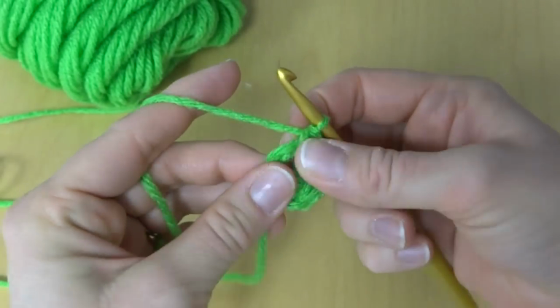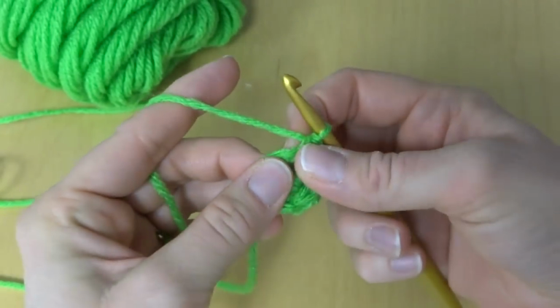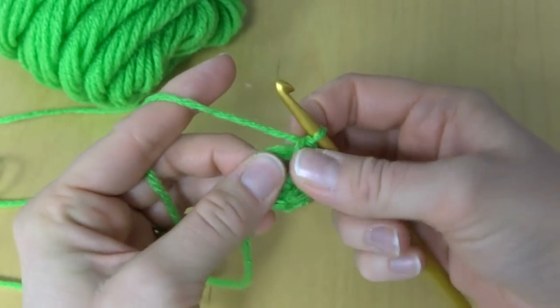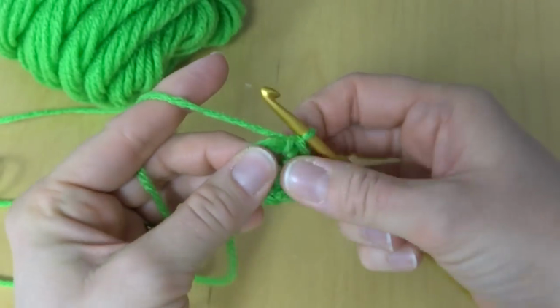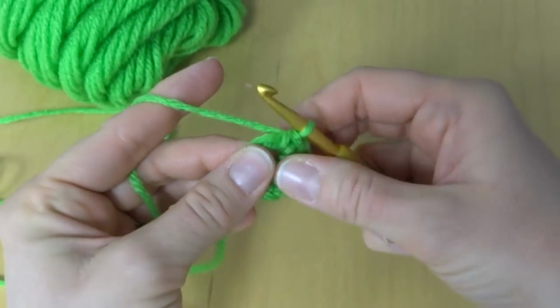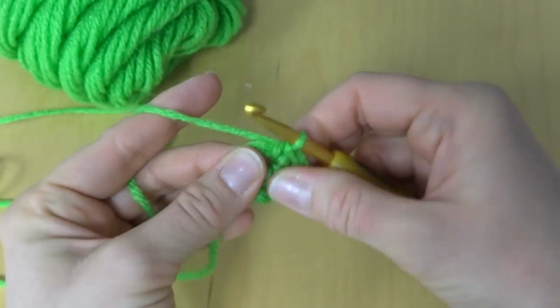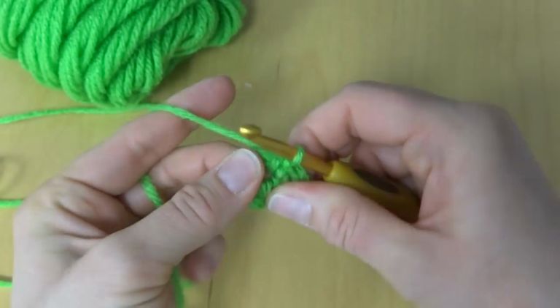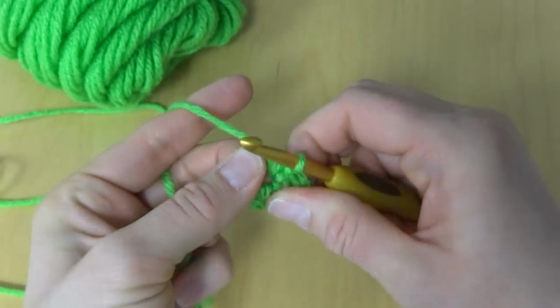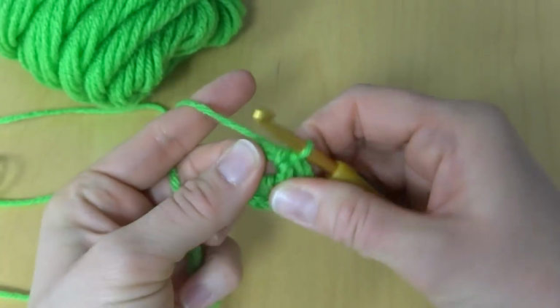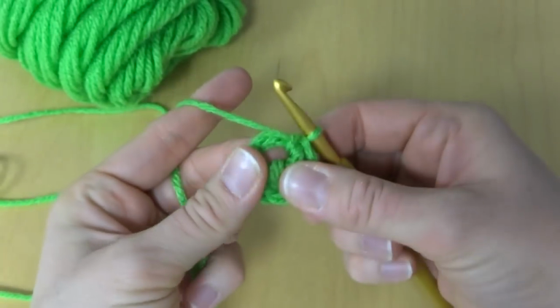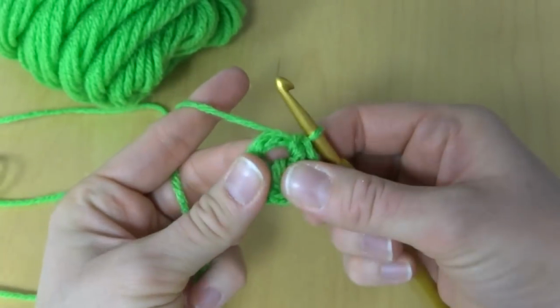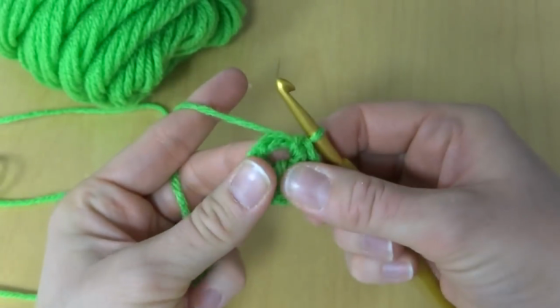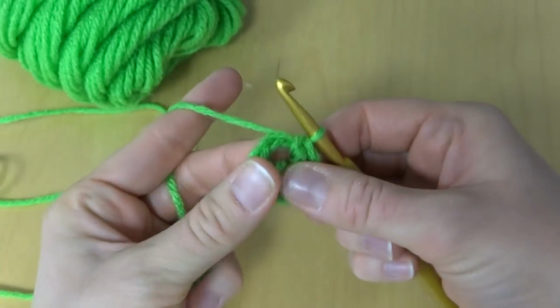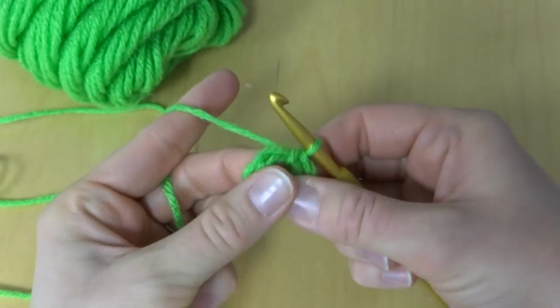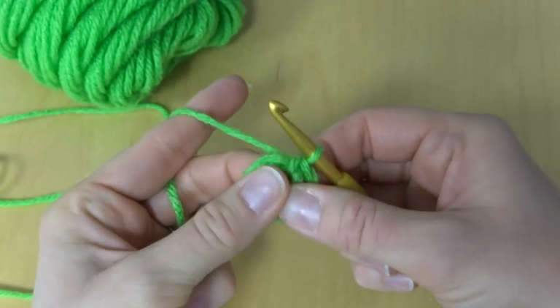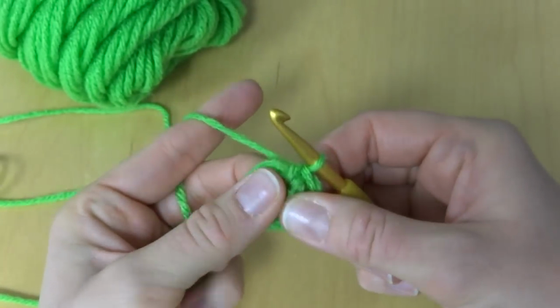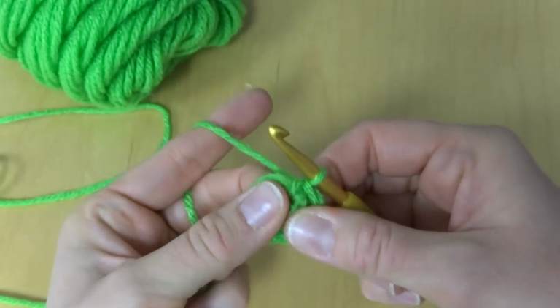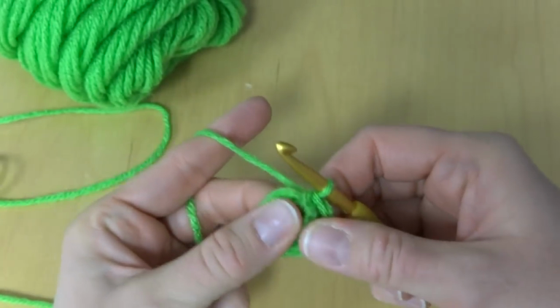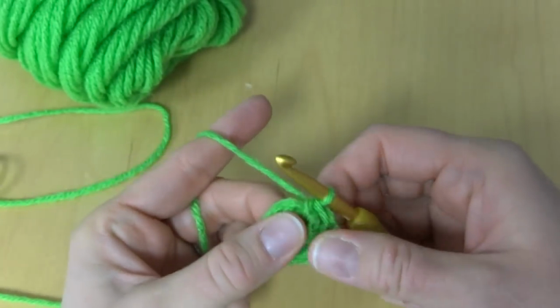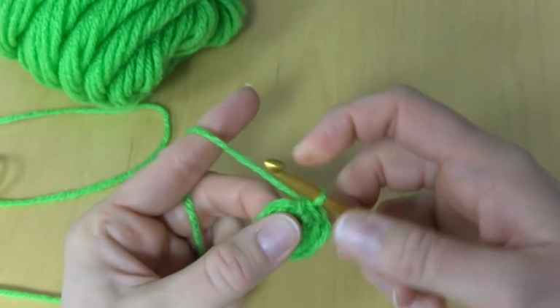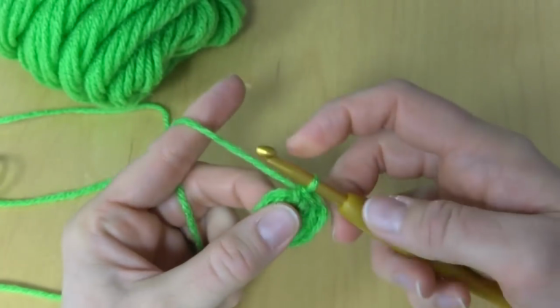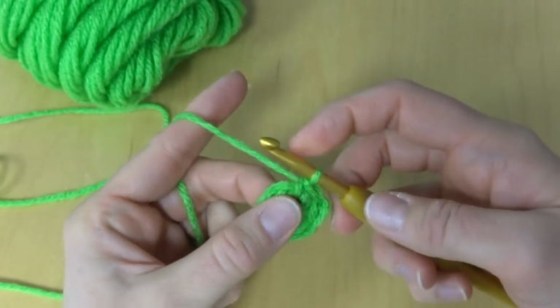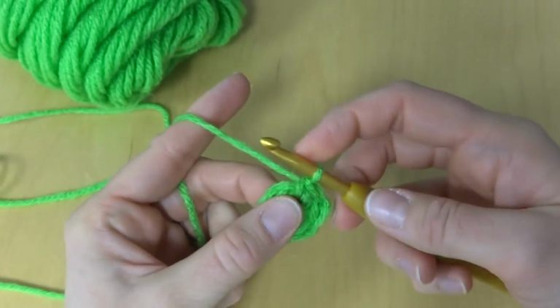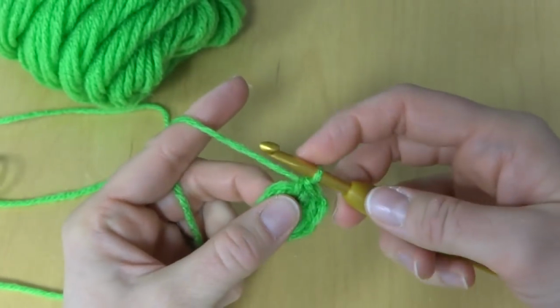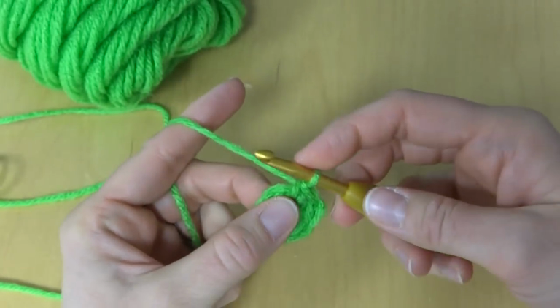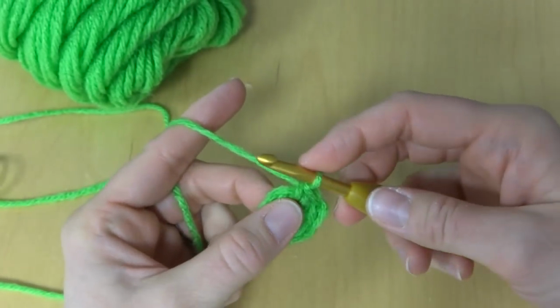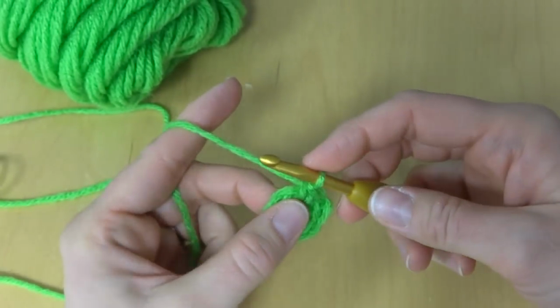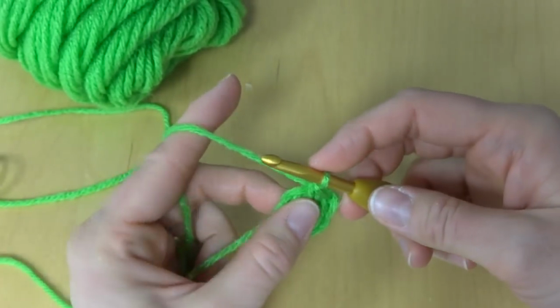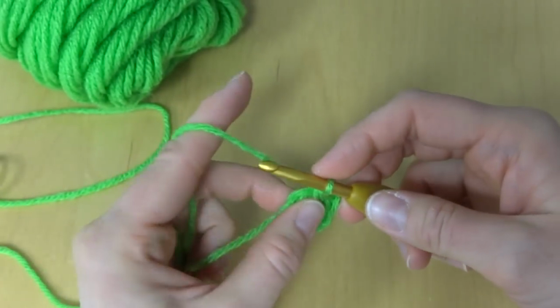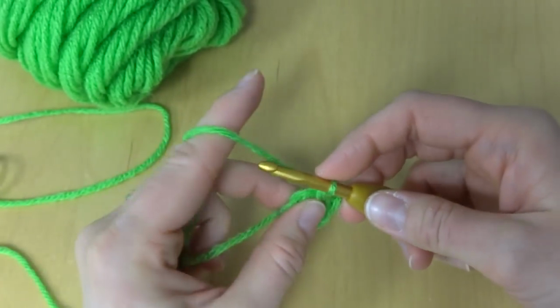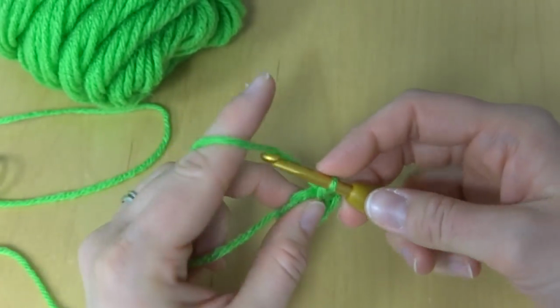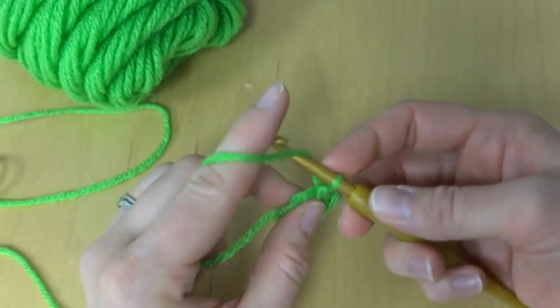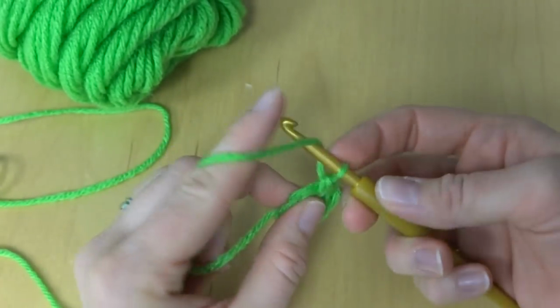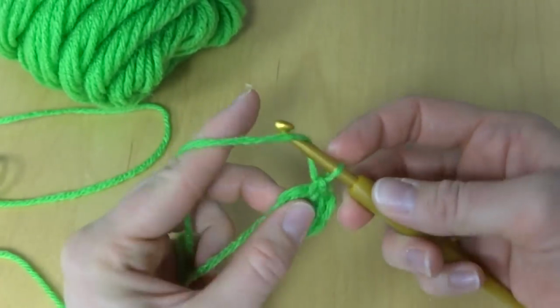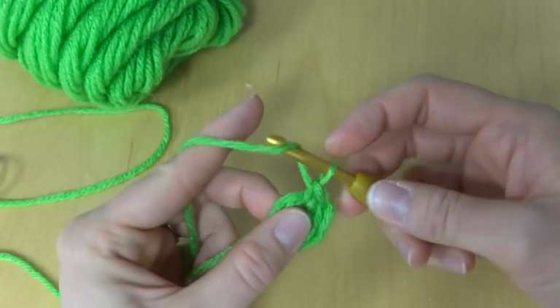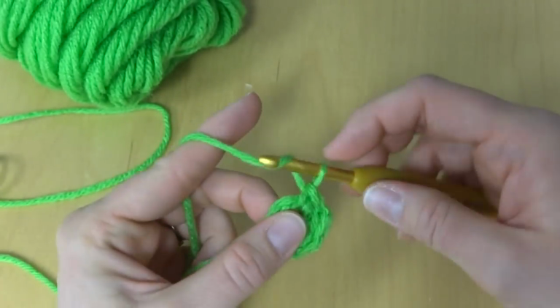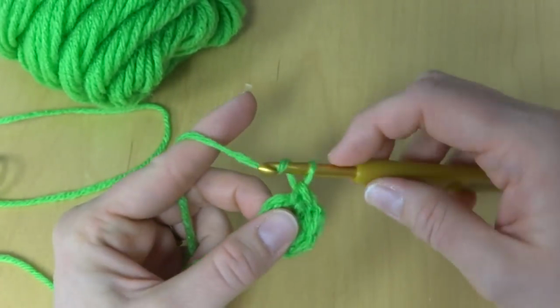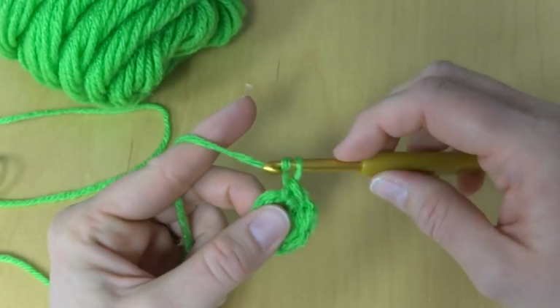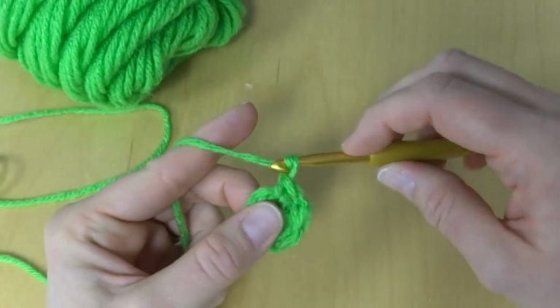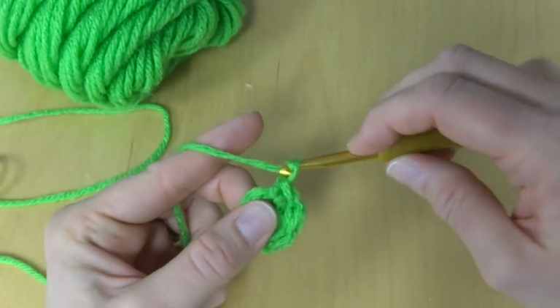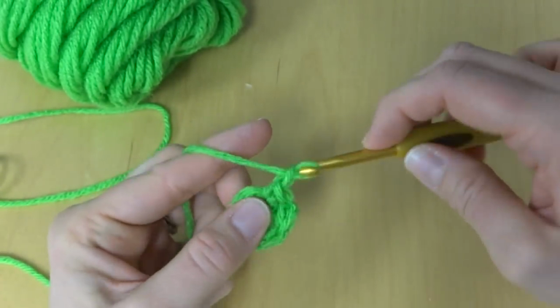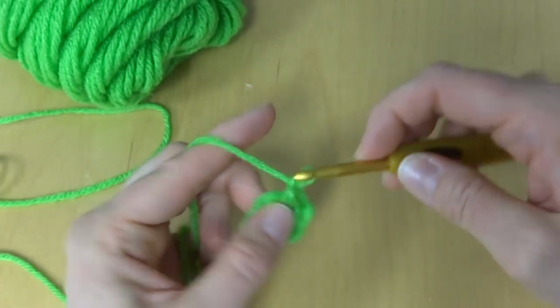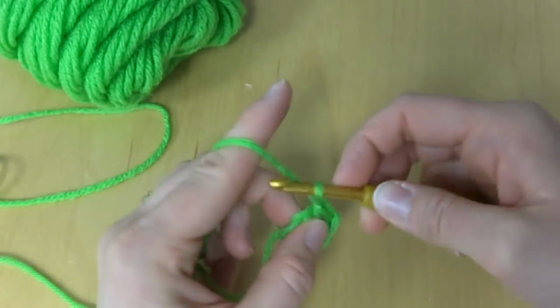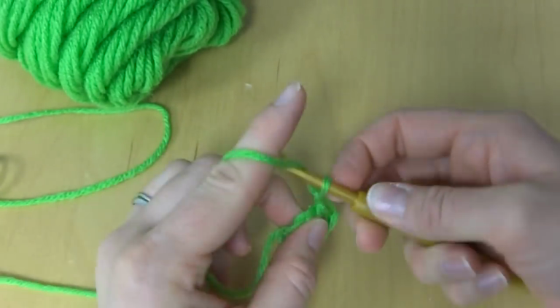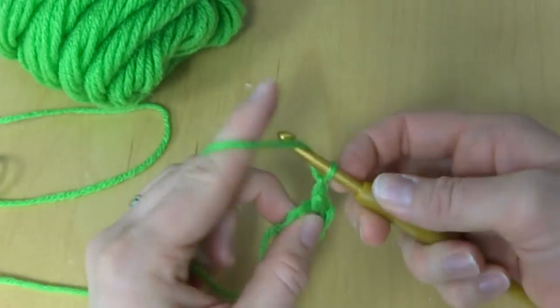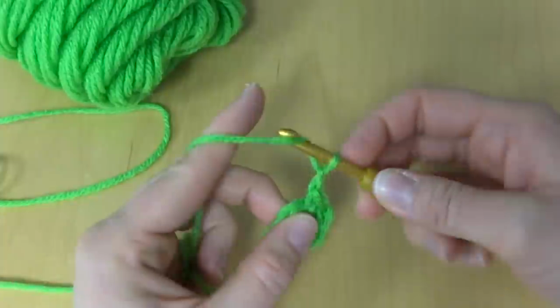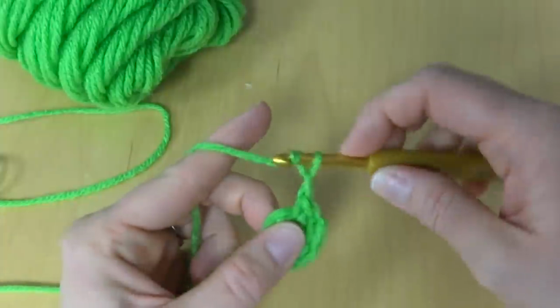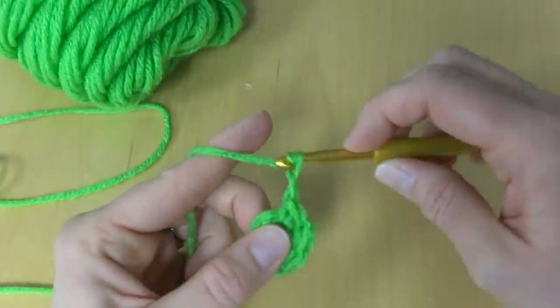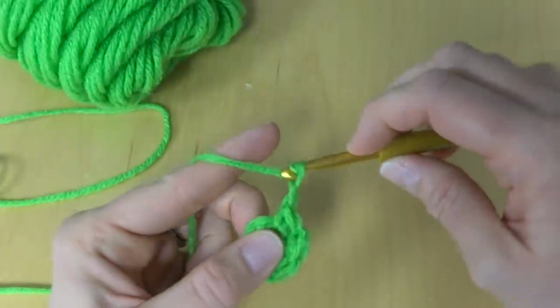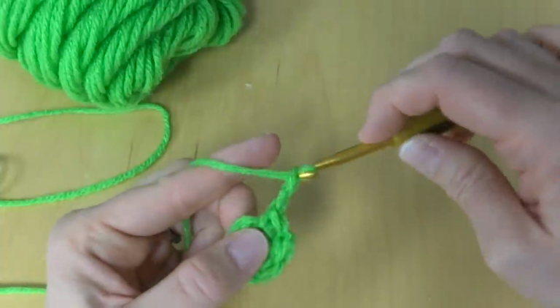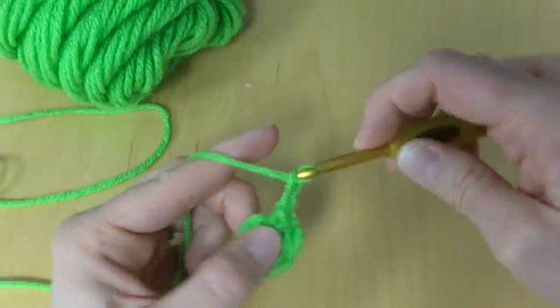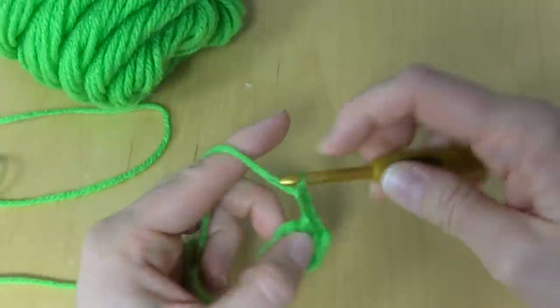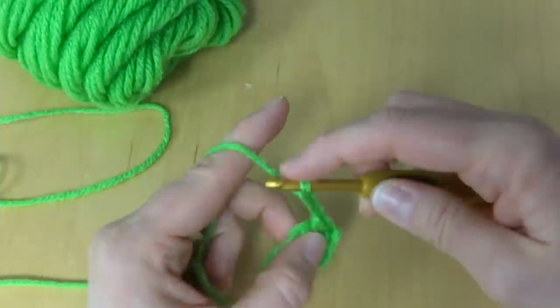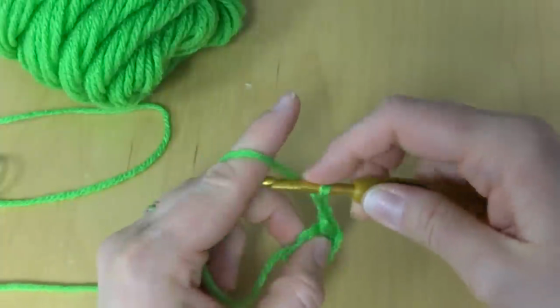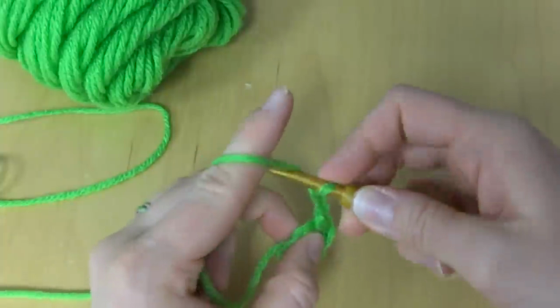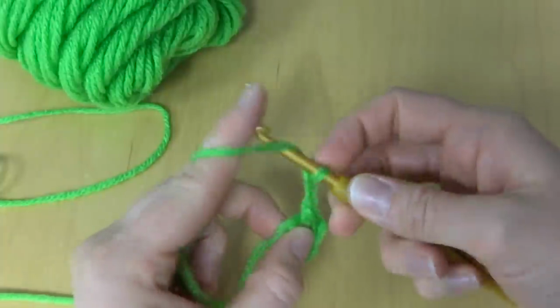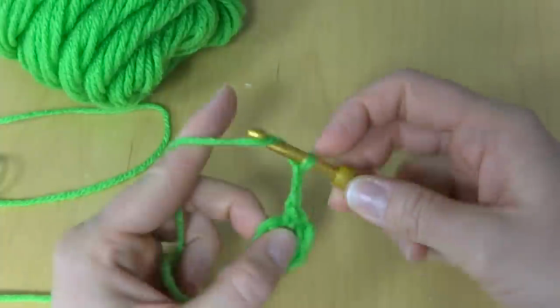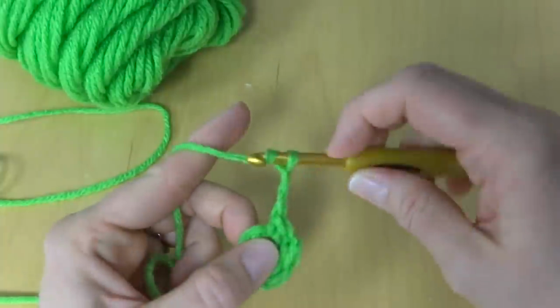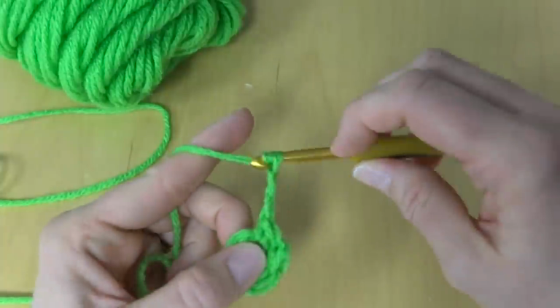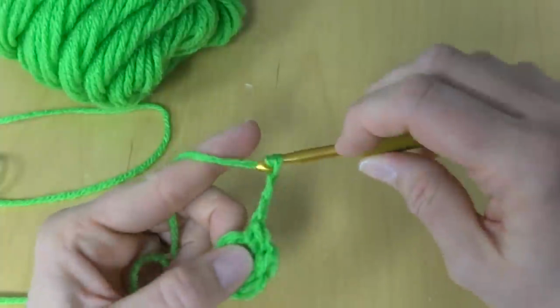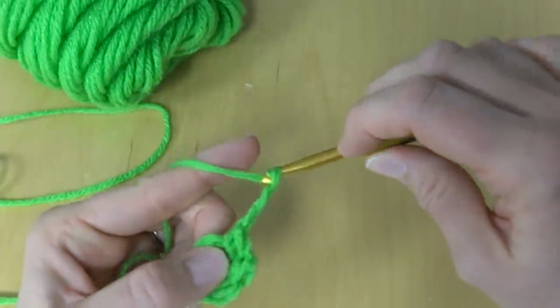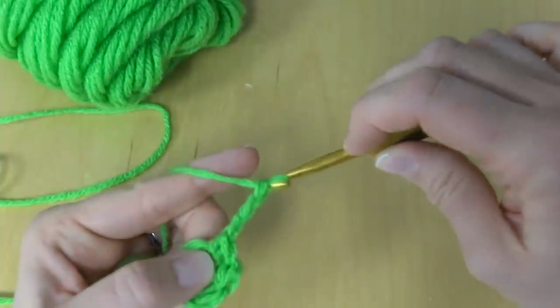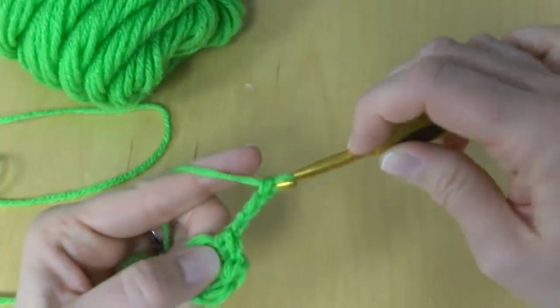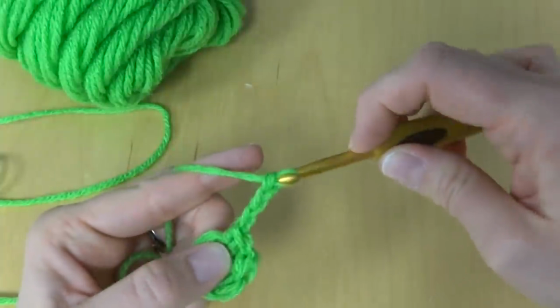Then we're going to move on to the stem. To make the stem, chain three — one, two, and three.